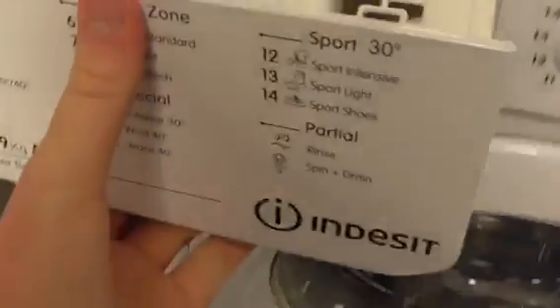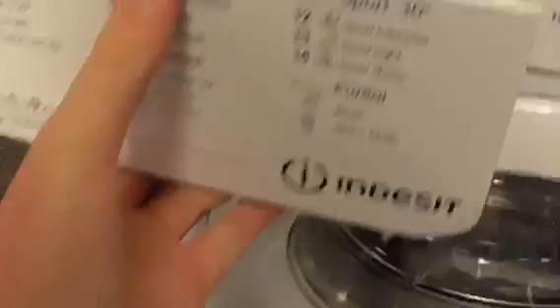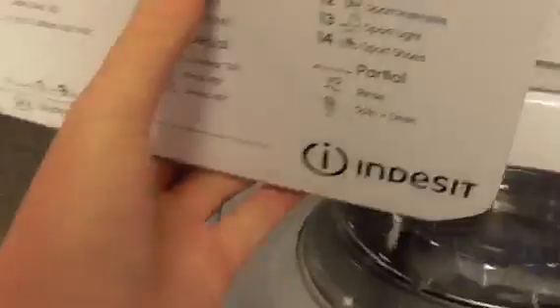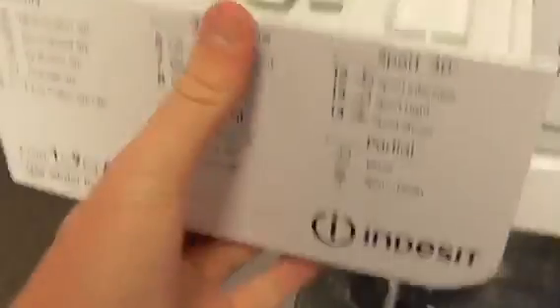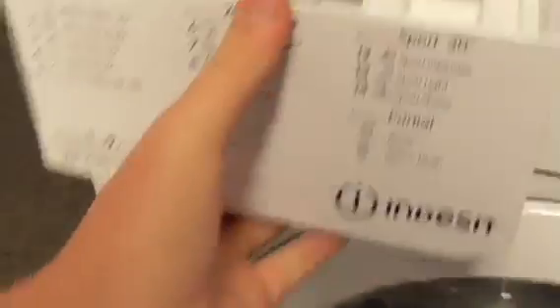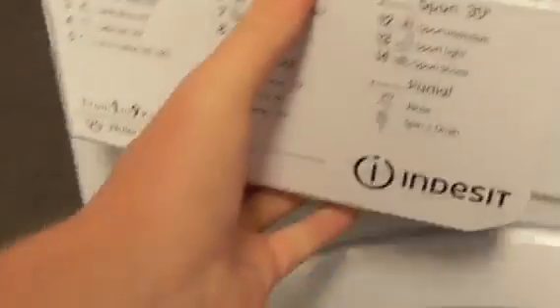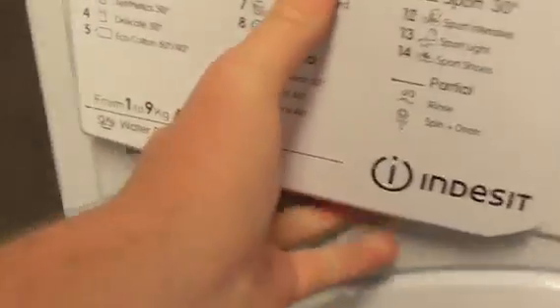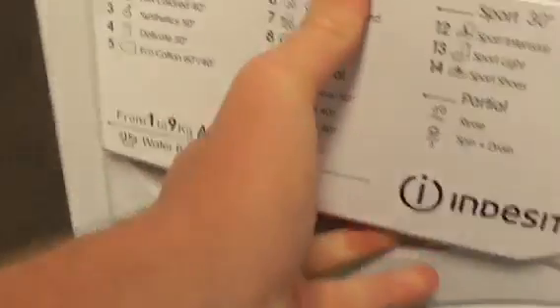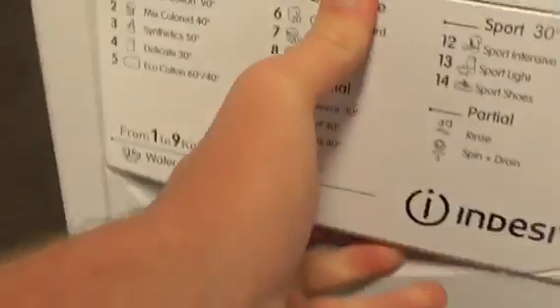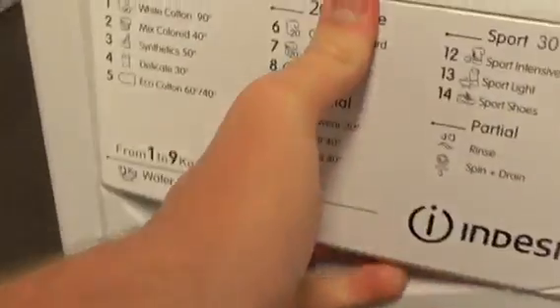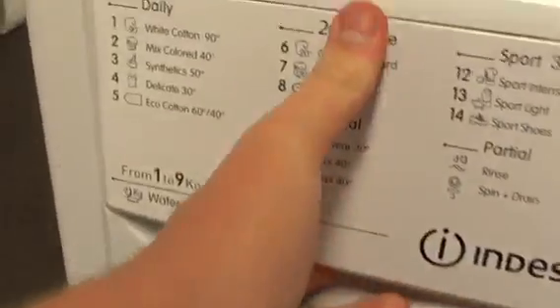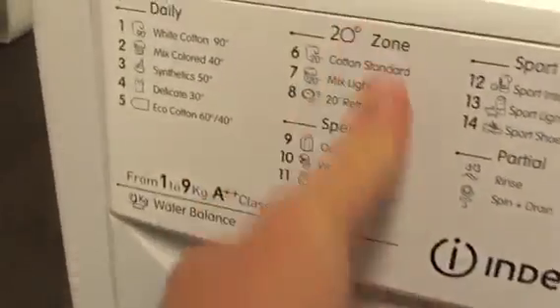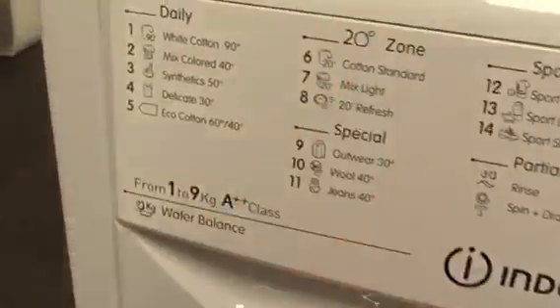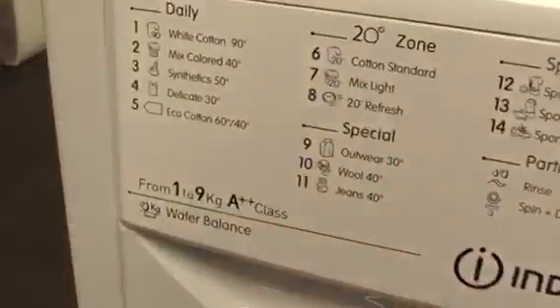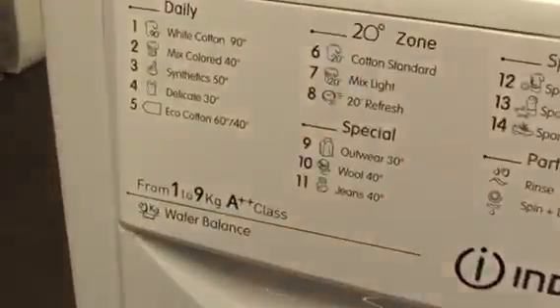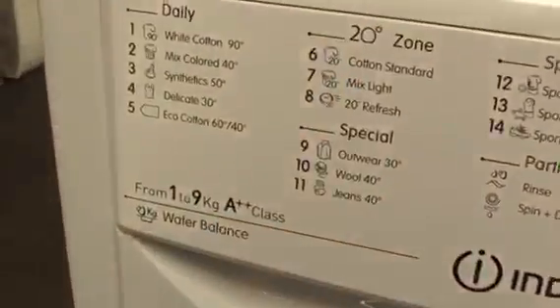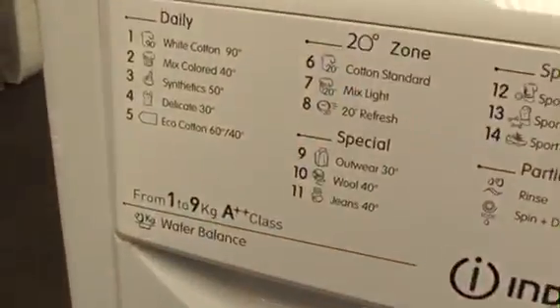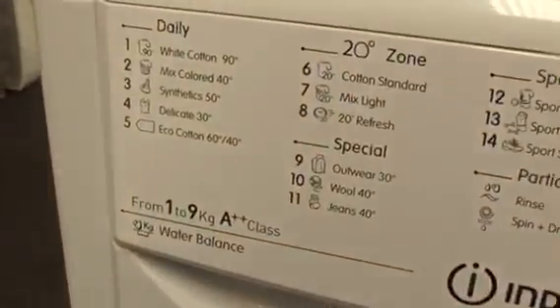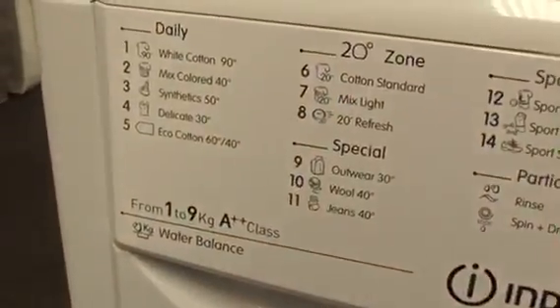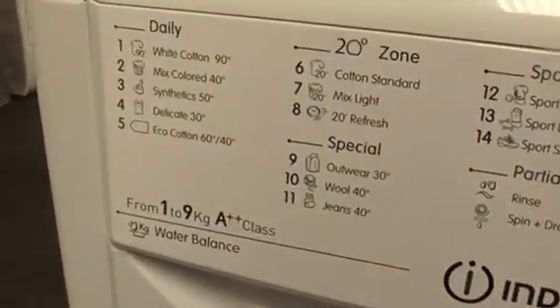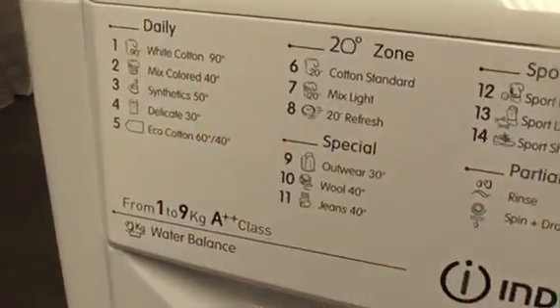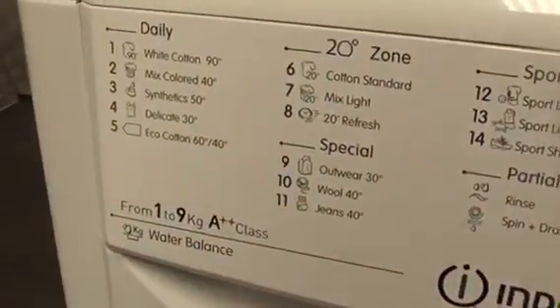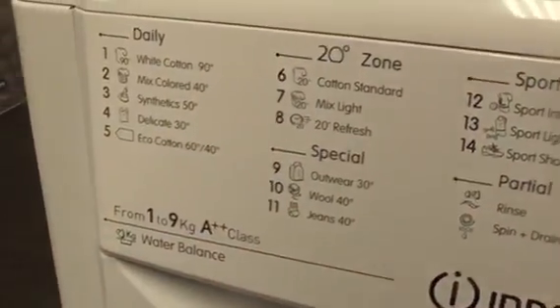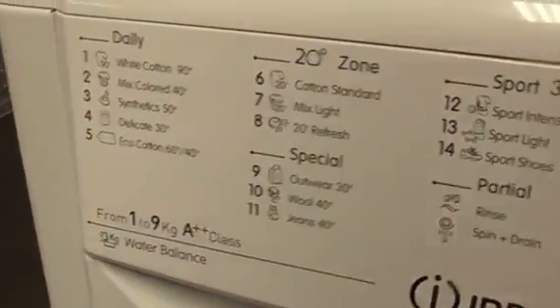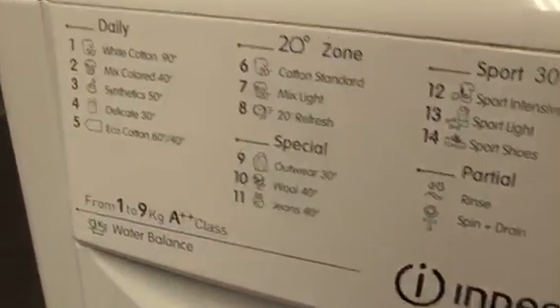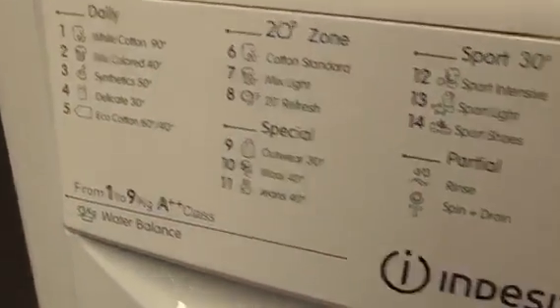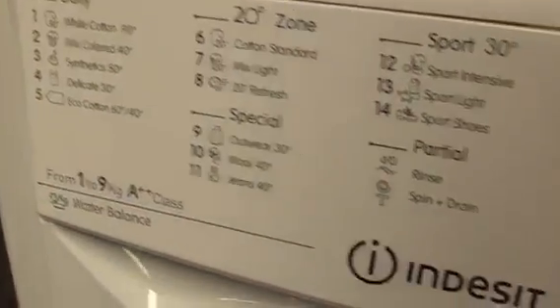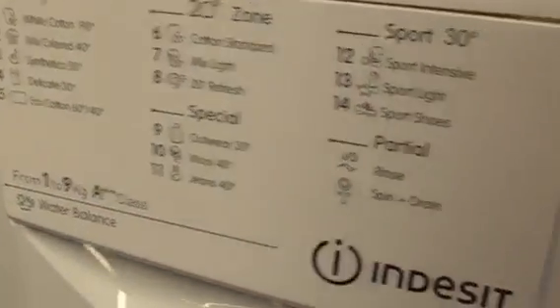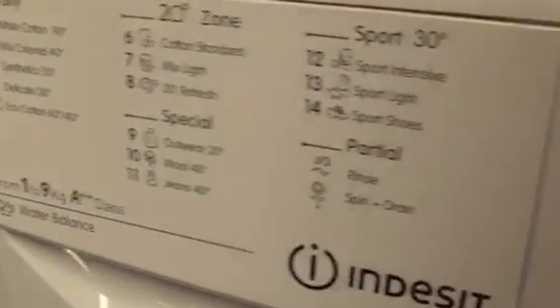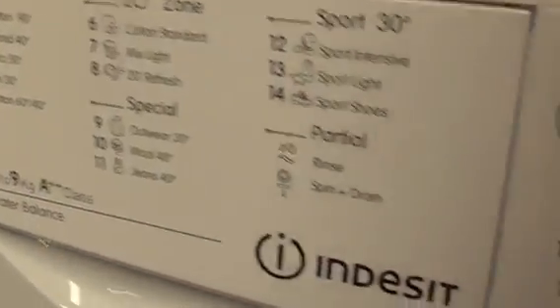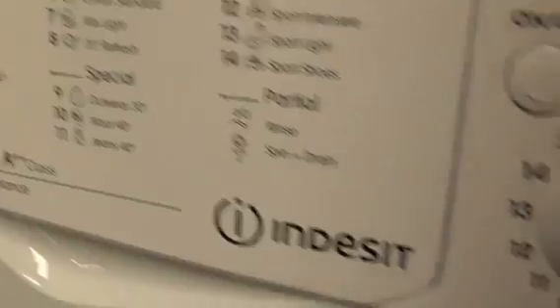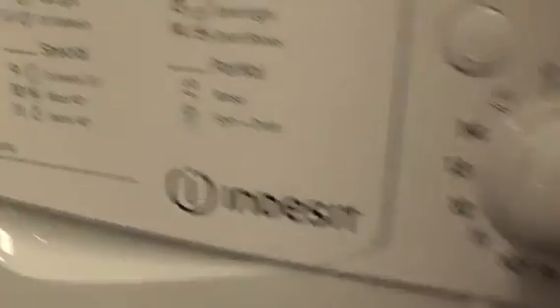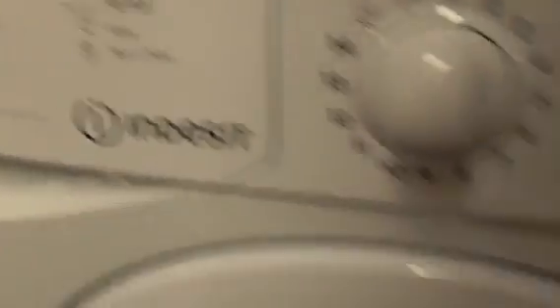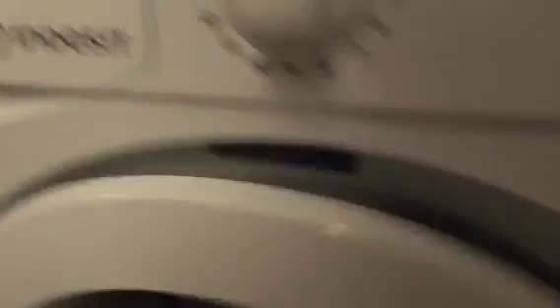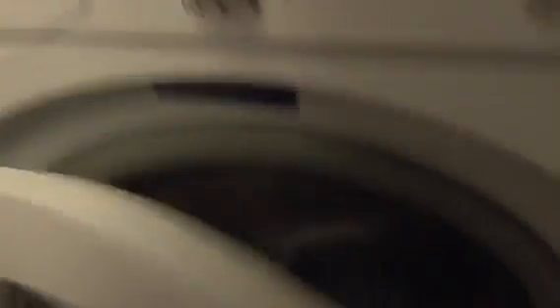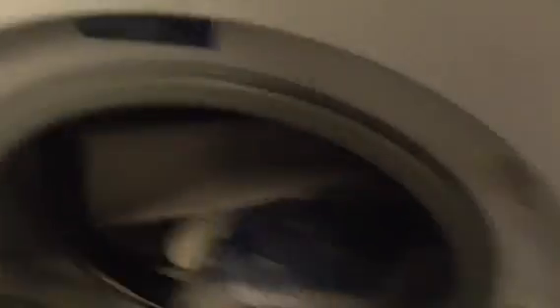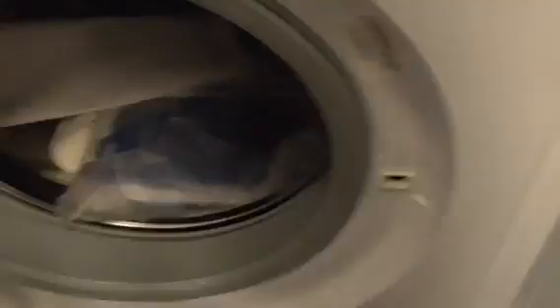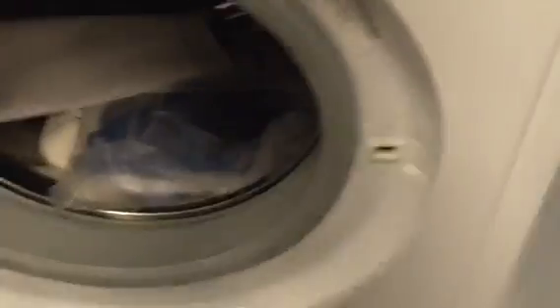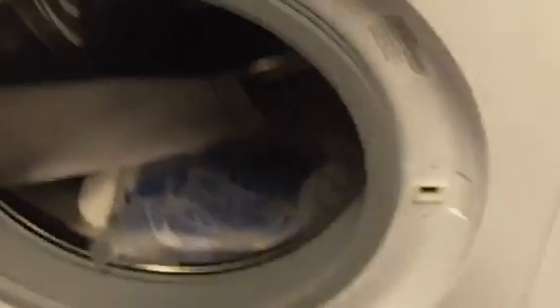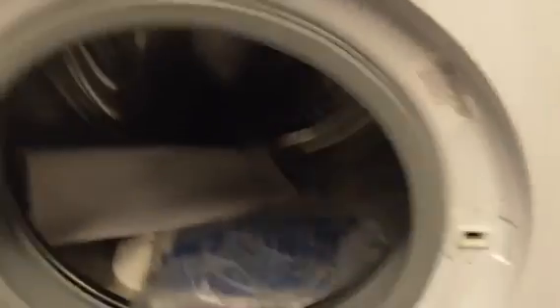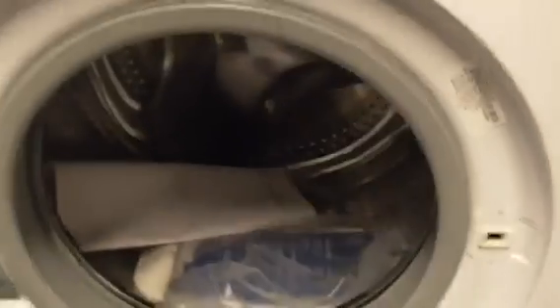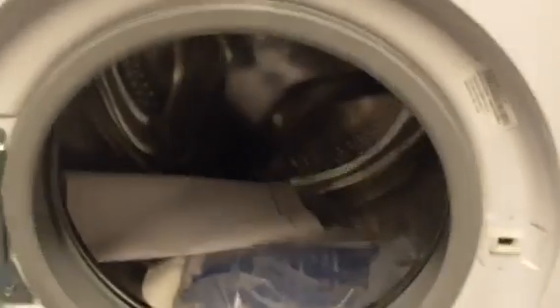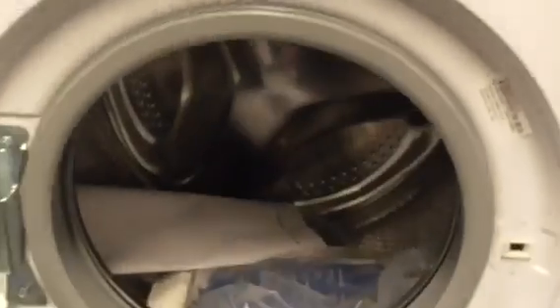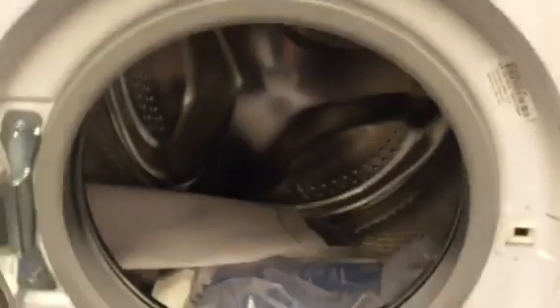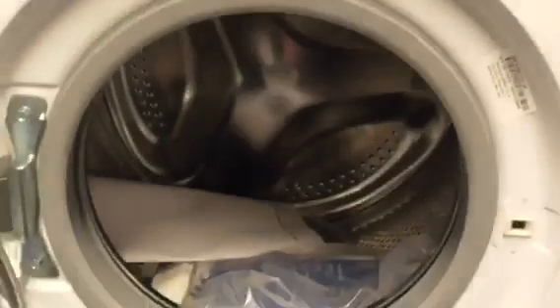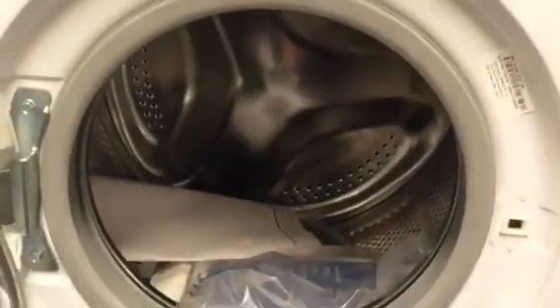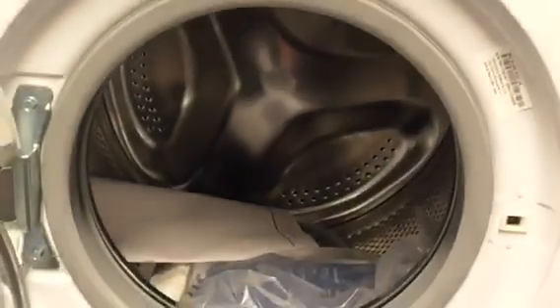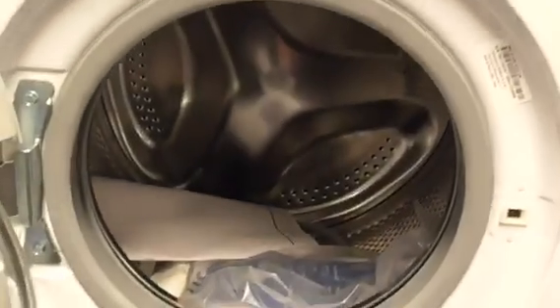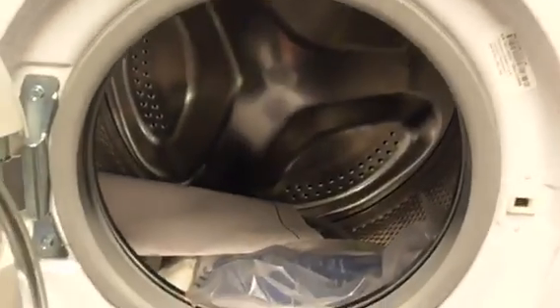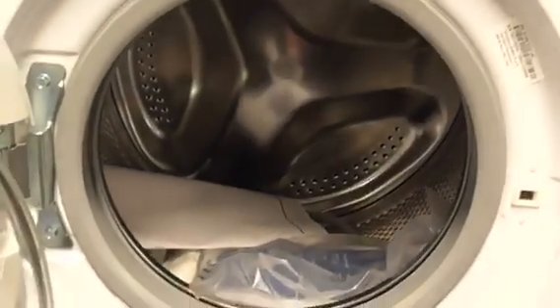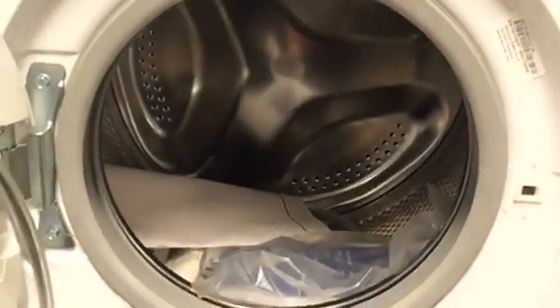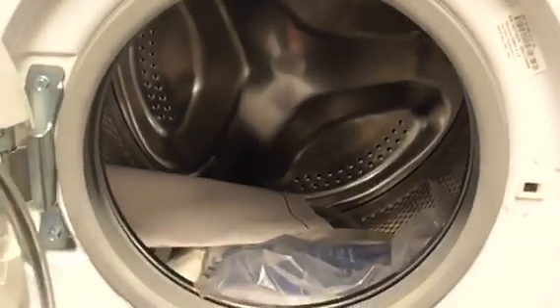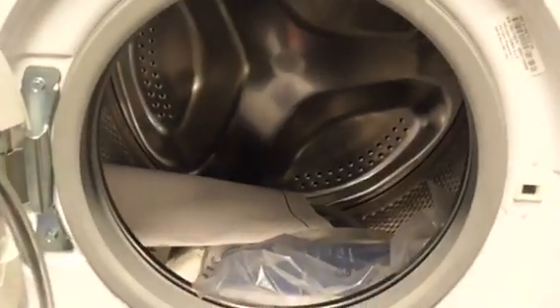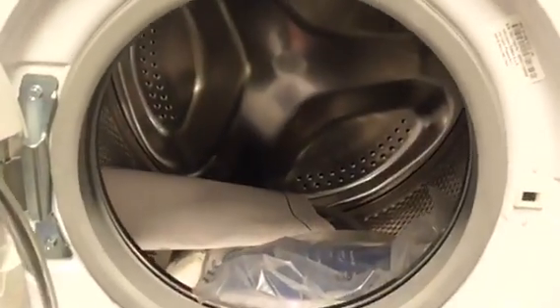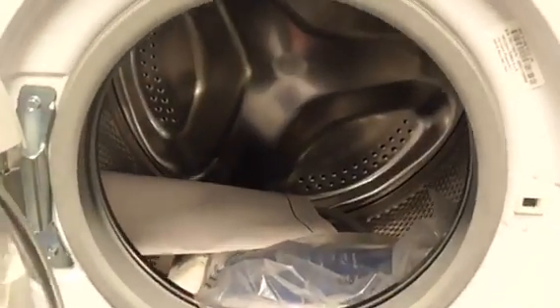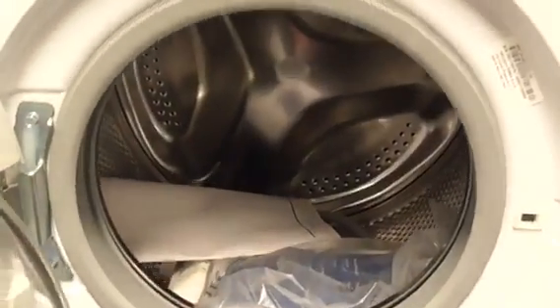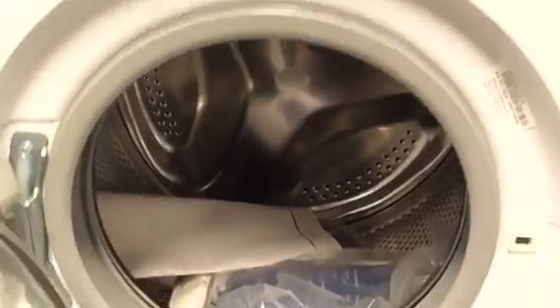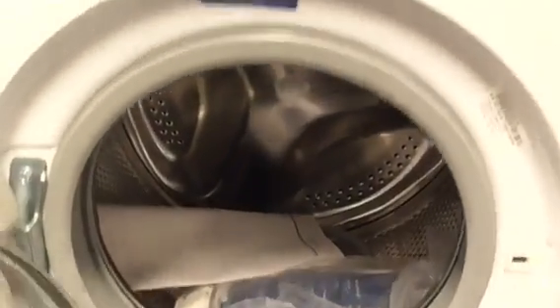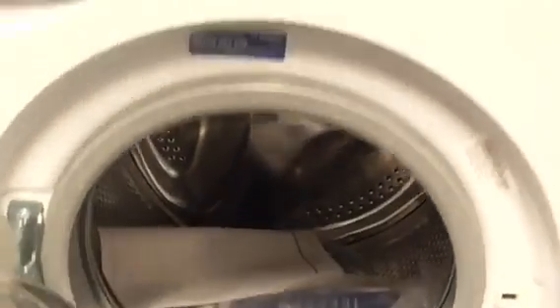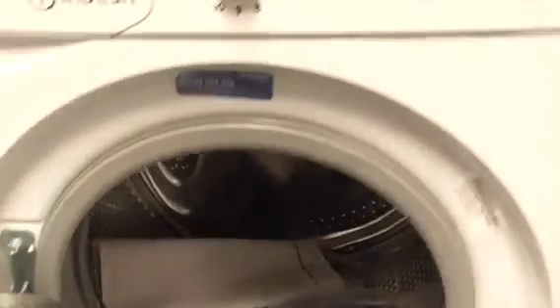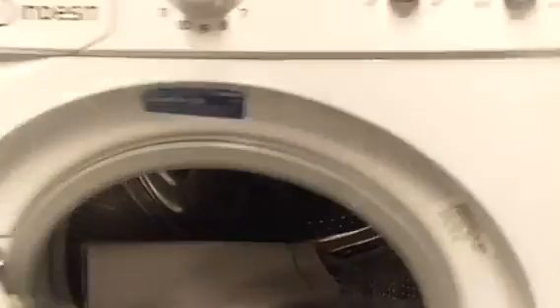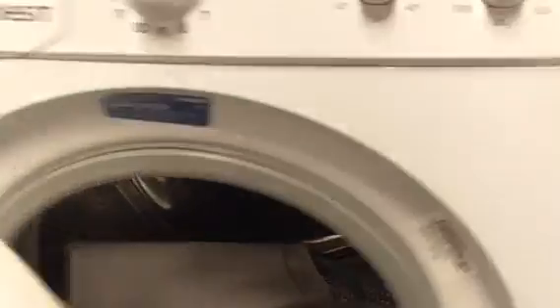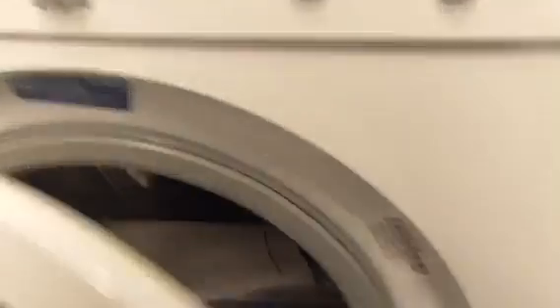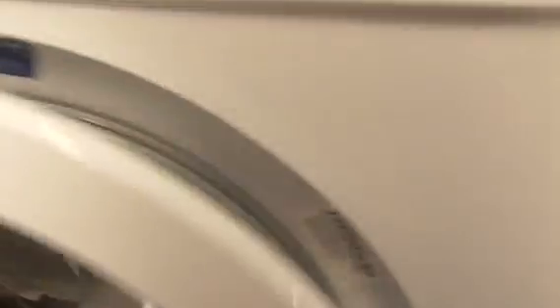We've got an Indesit 19kg AA class waterbounds plus washing machine. We've got an Indesit washing machine here.